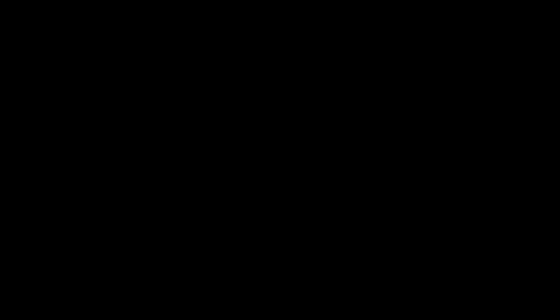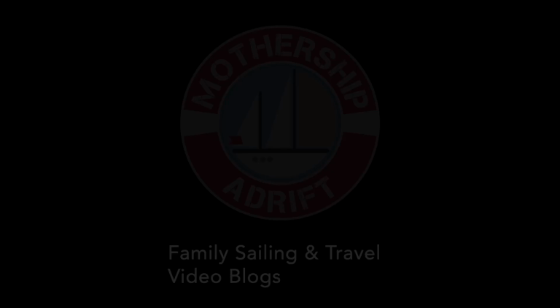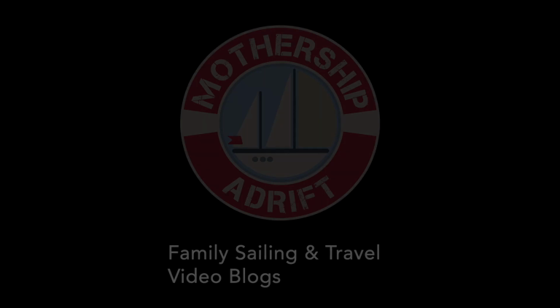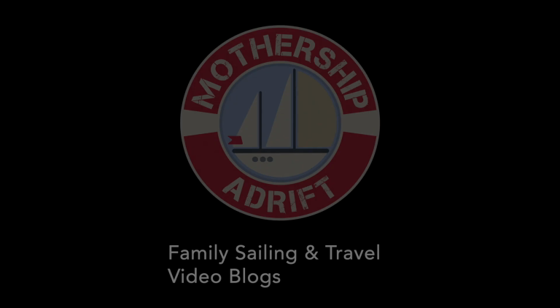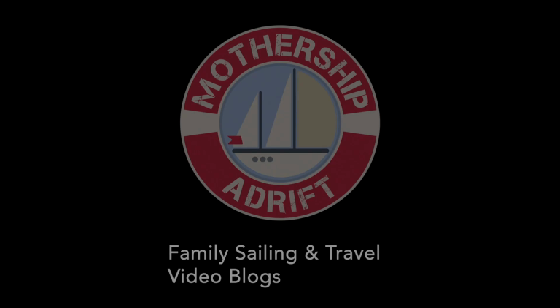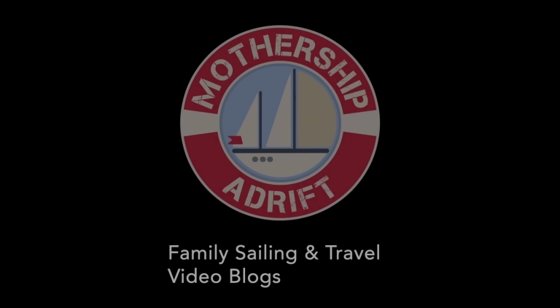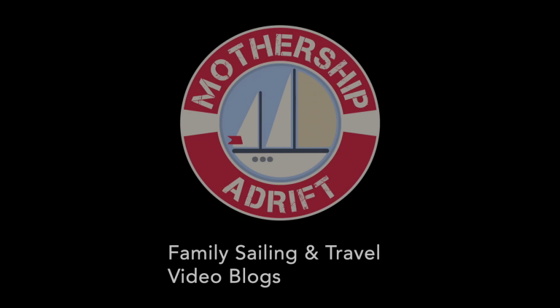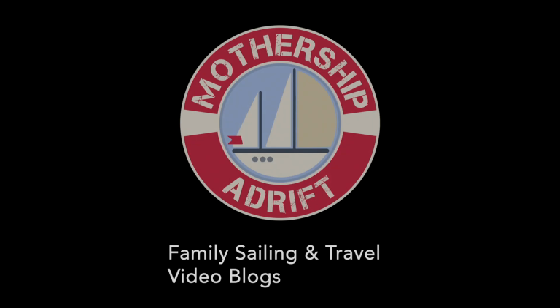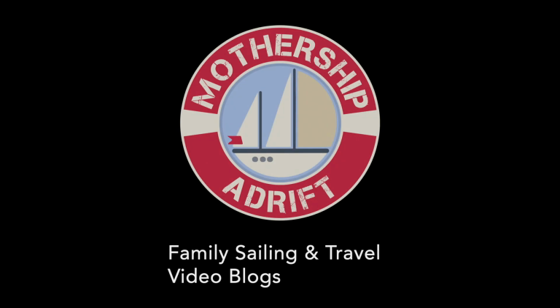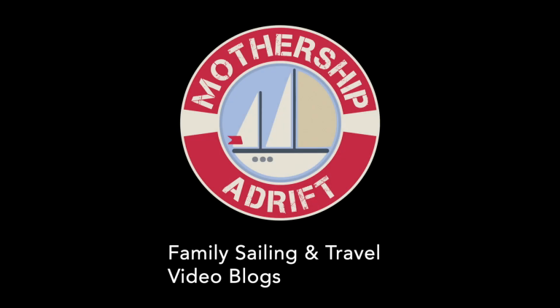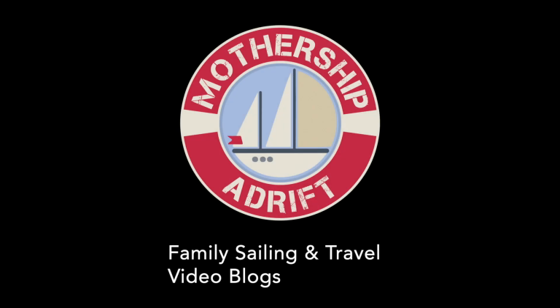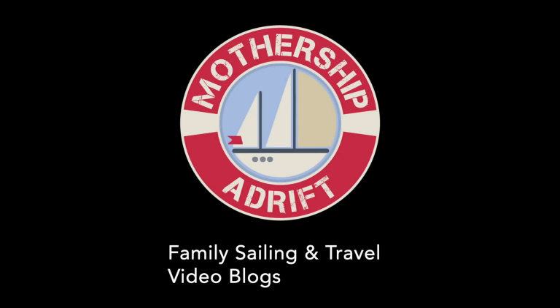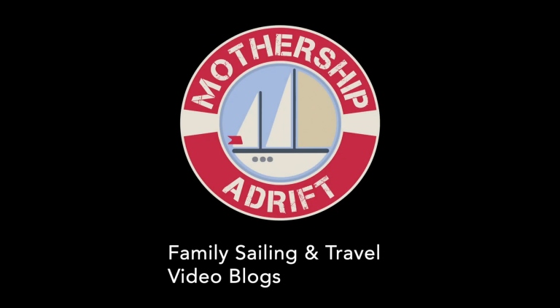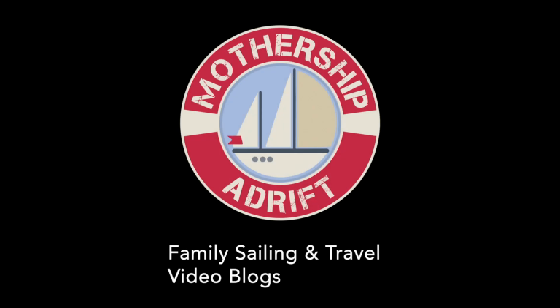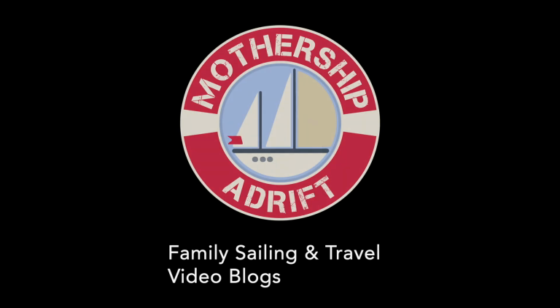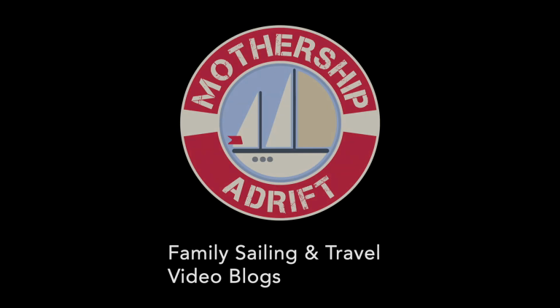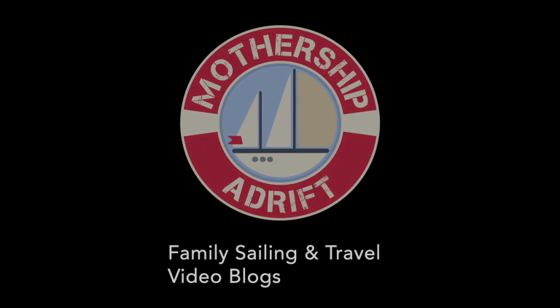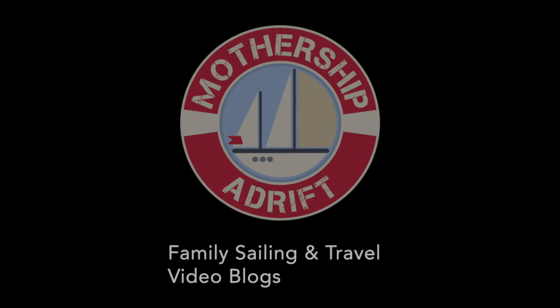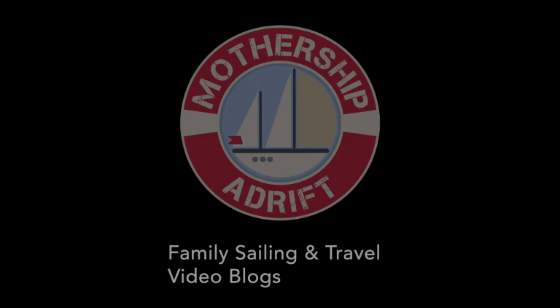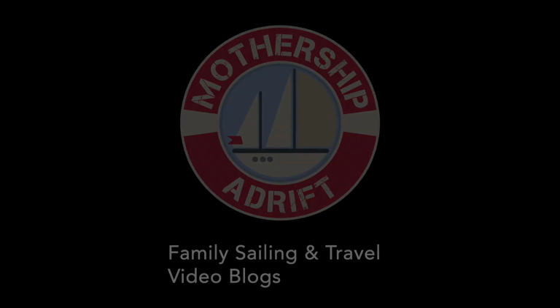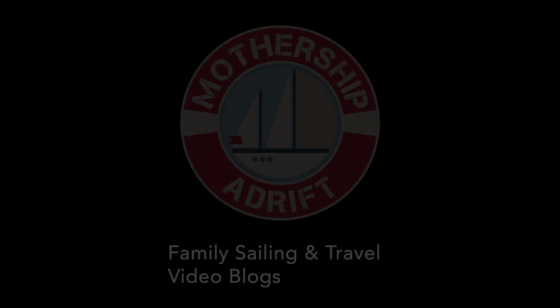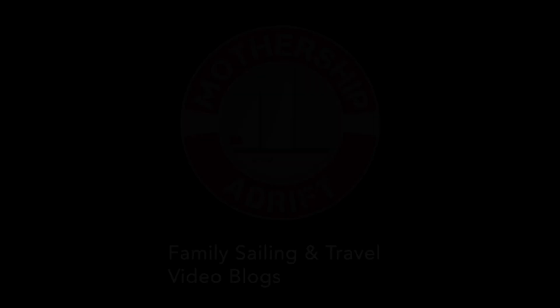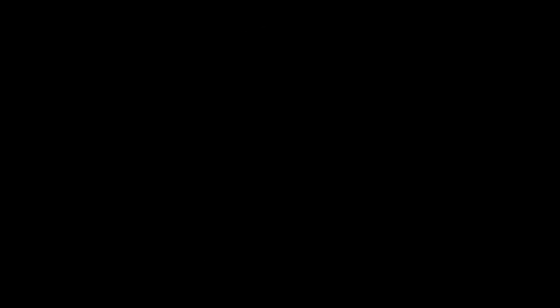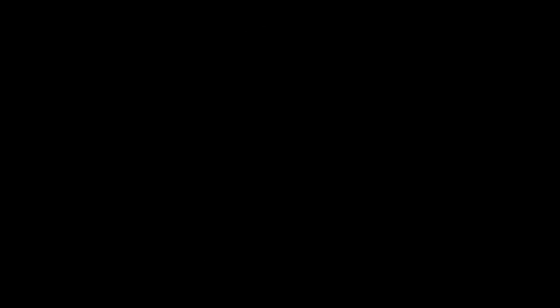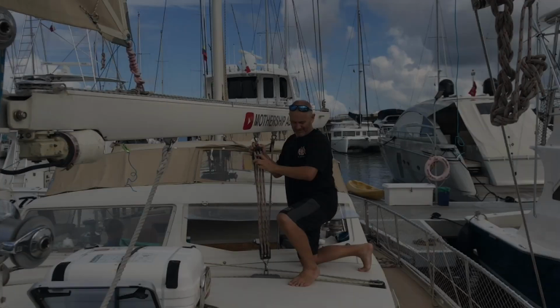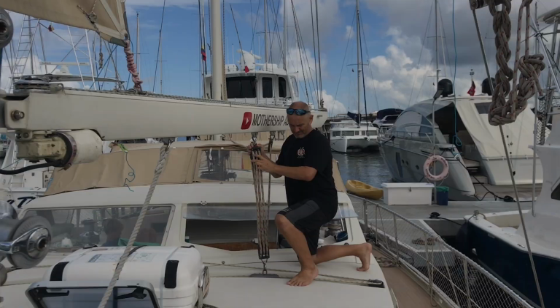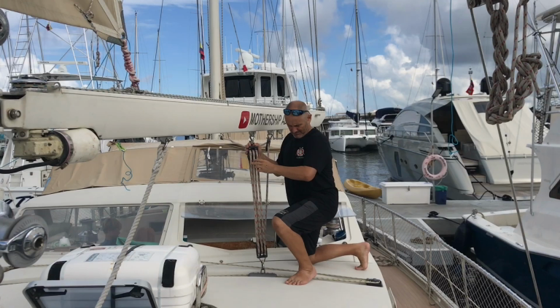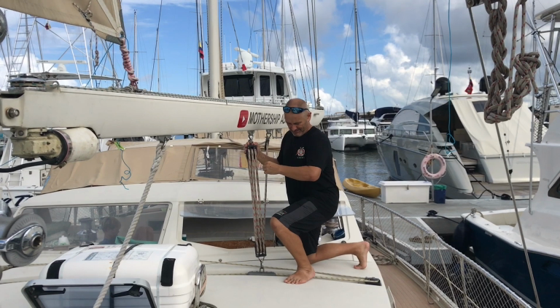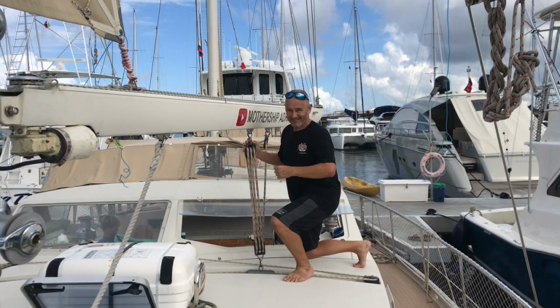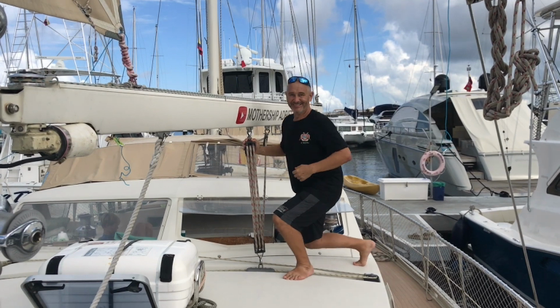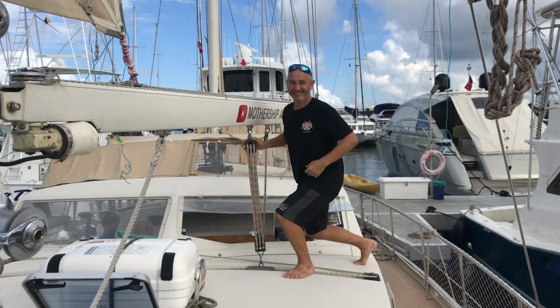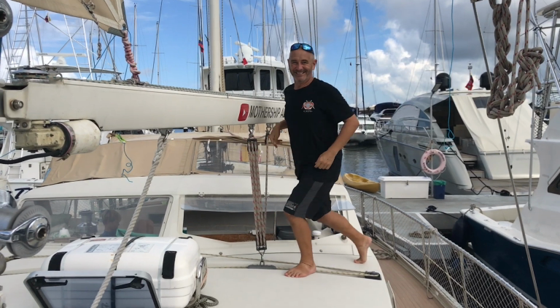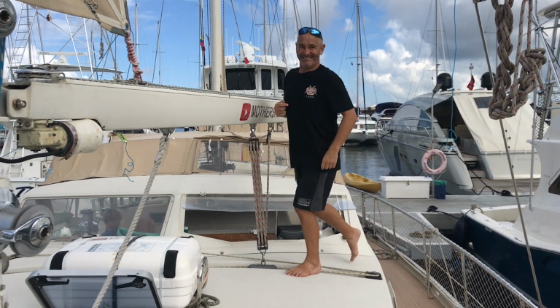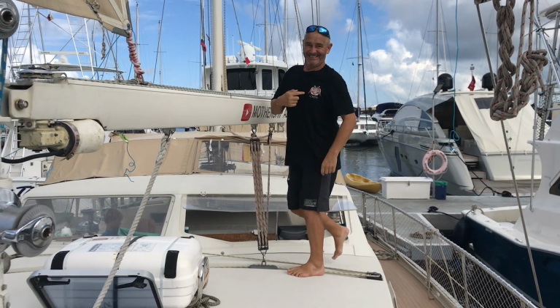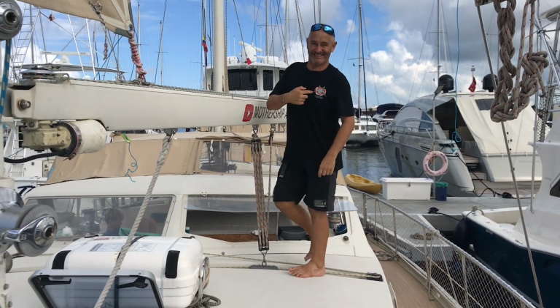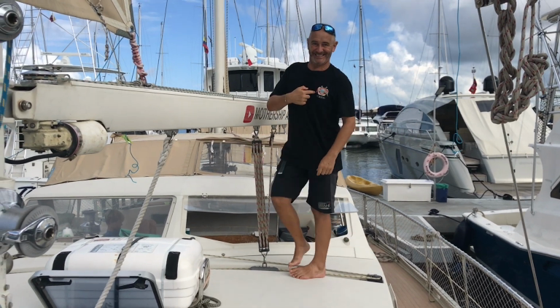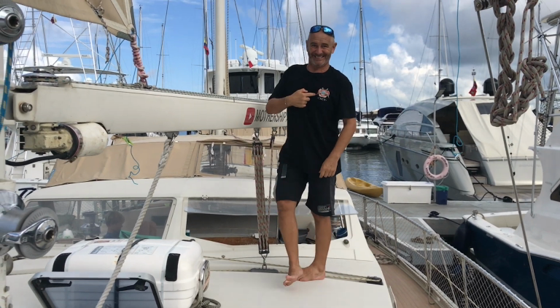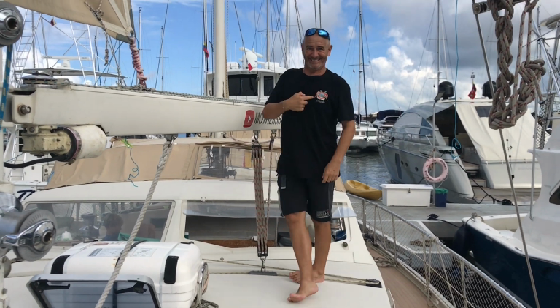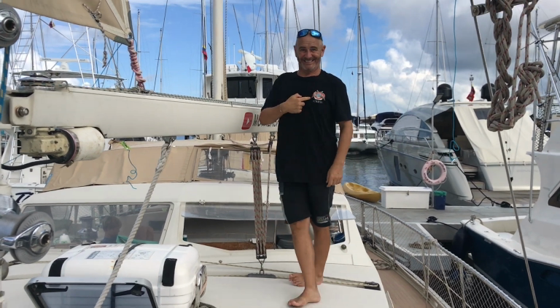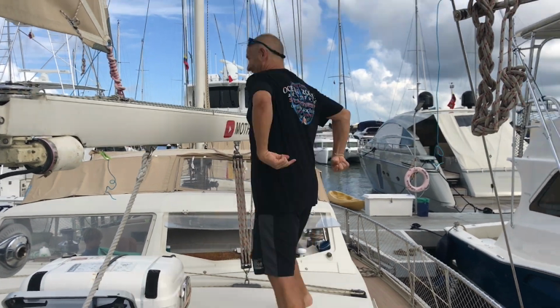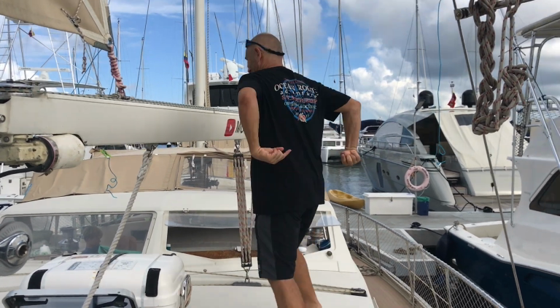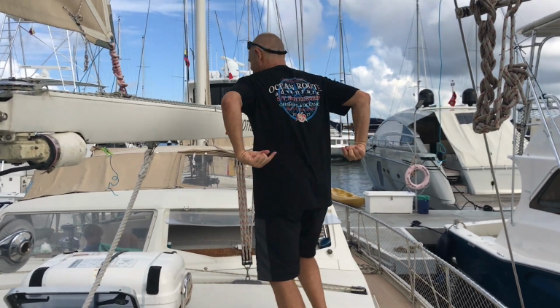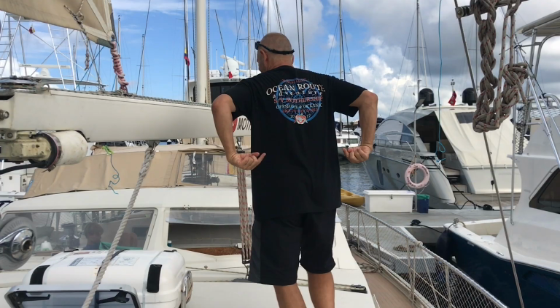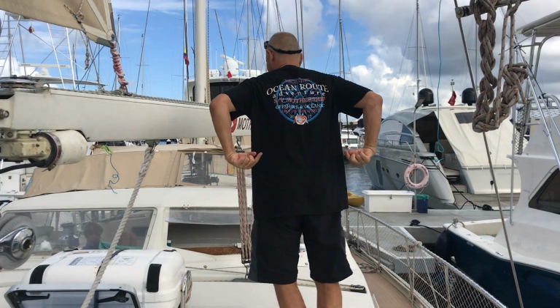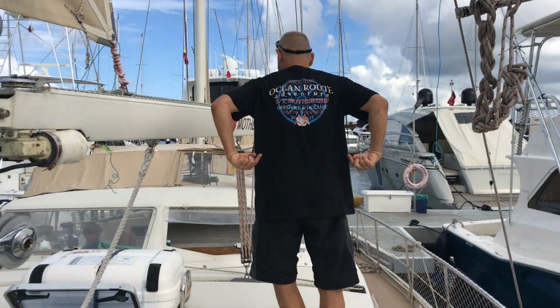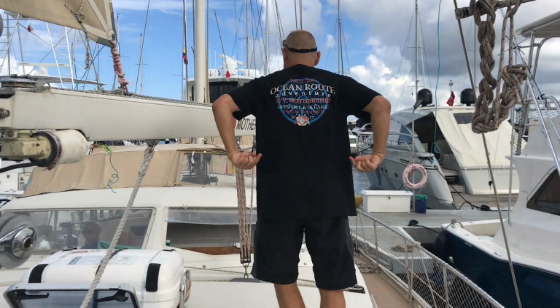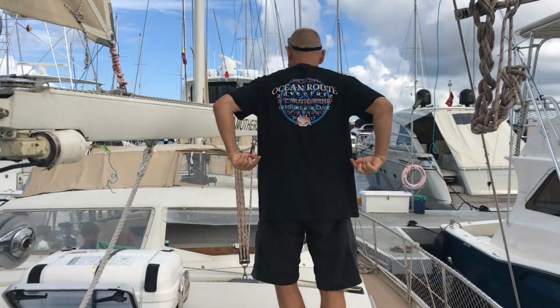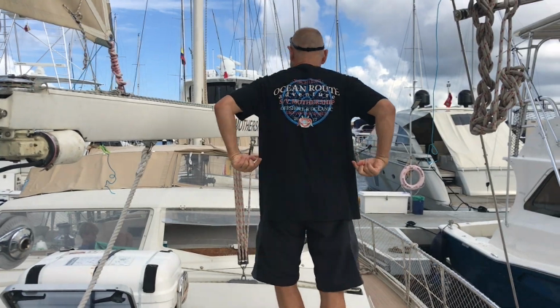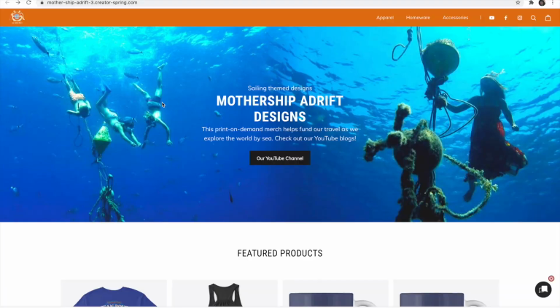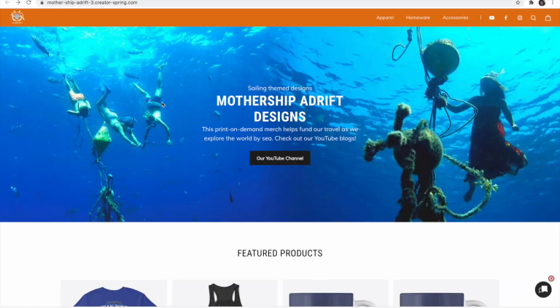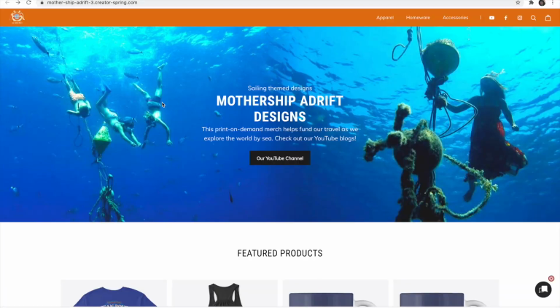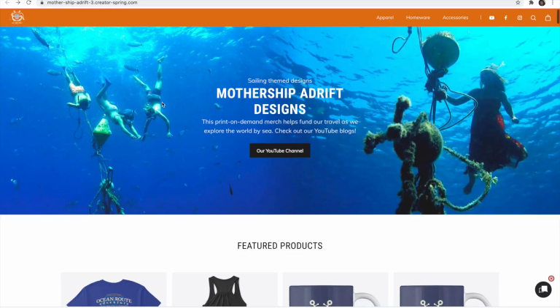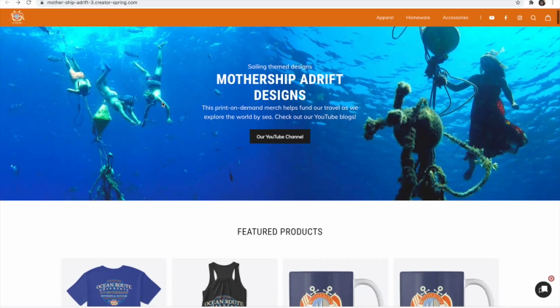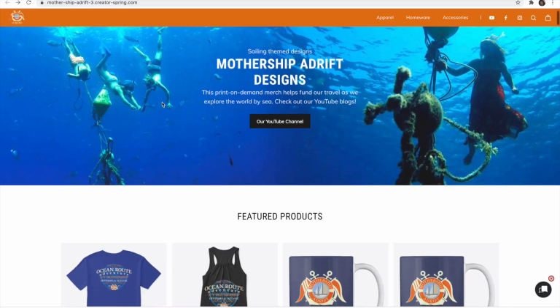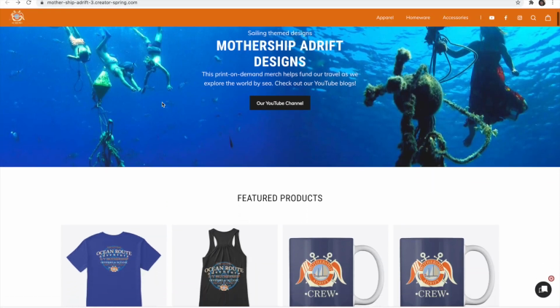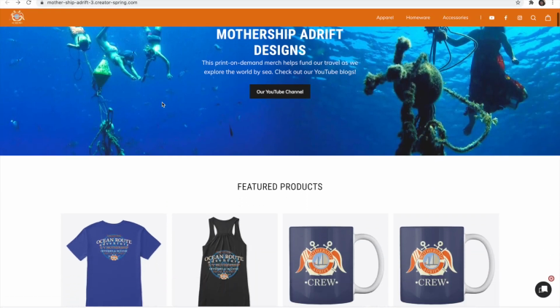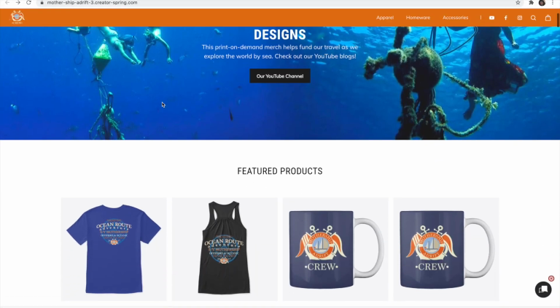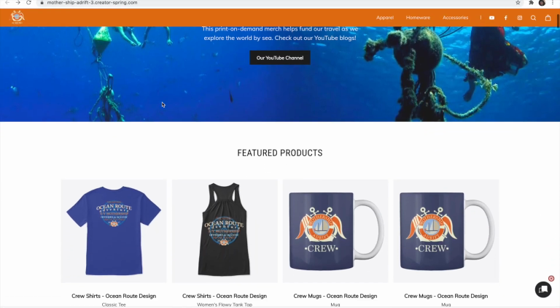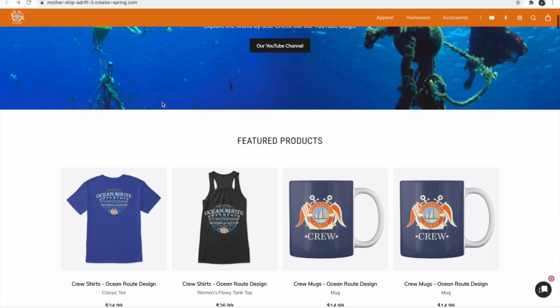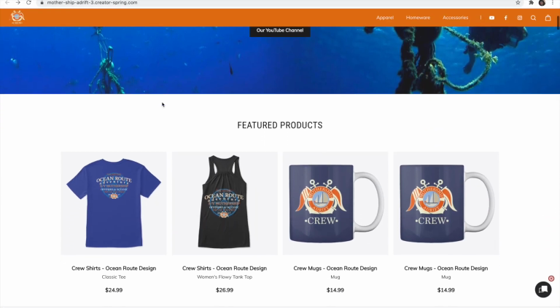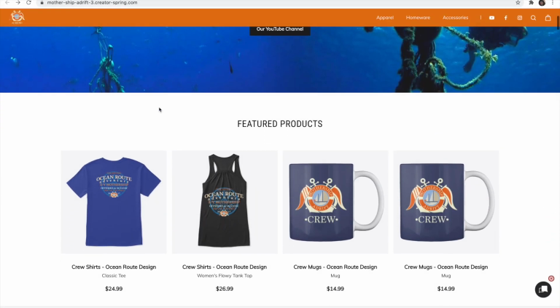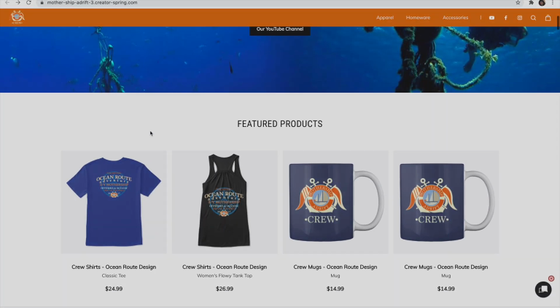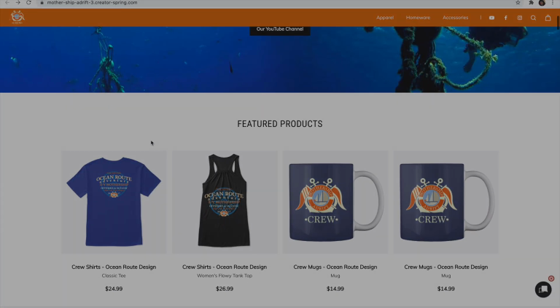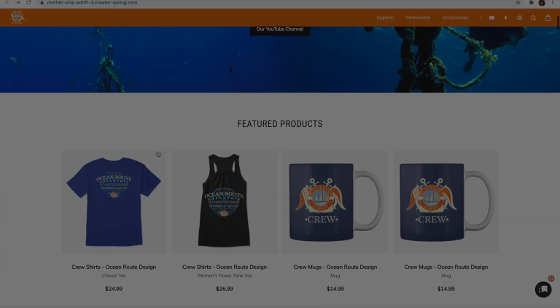Be sure to check out our other sailing and travel channel, Mothership Adrift. You can also check out our merch store with mugs and t-shirts with our Mothership branding.